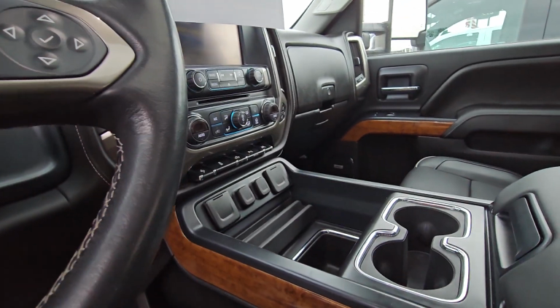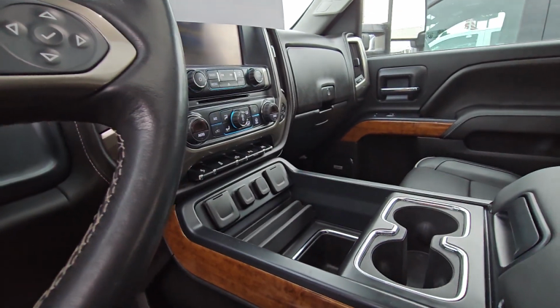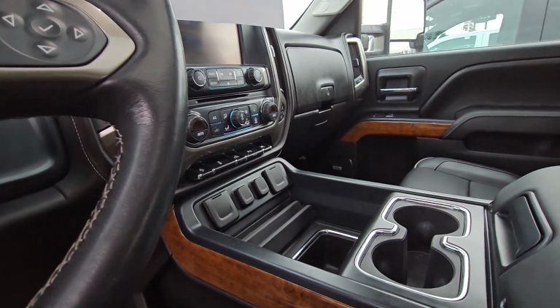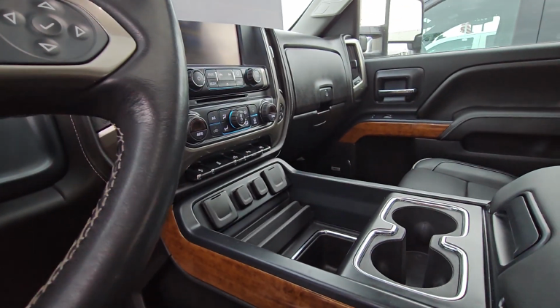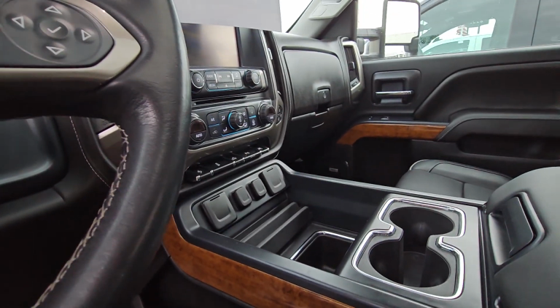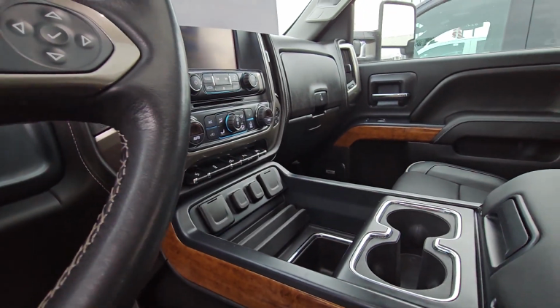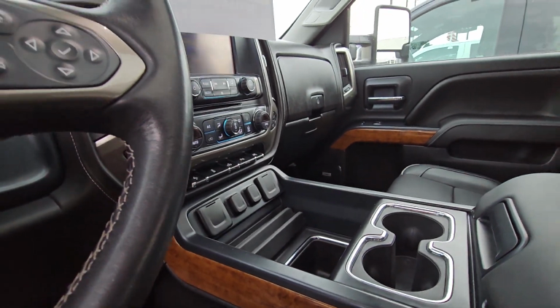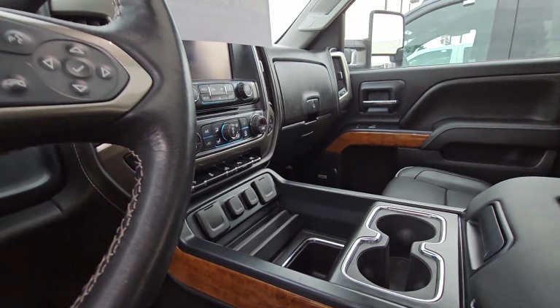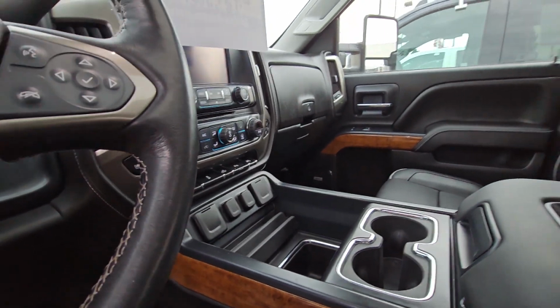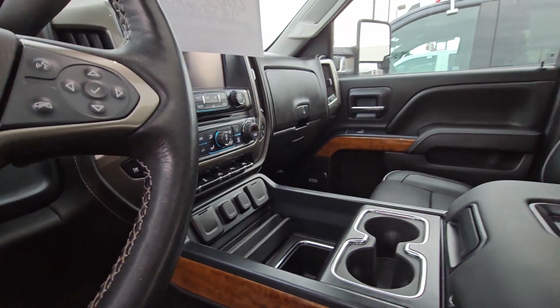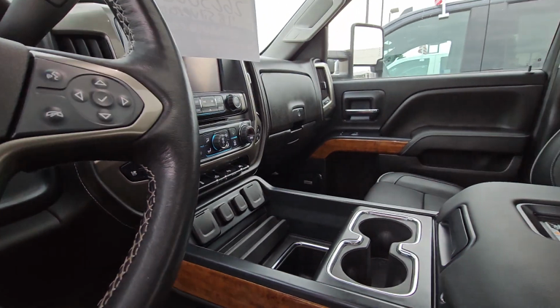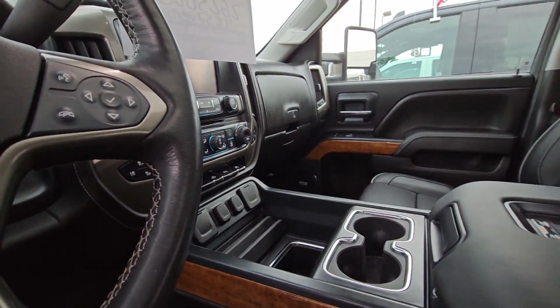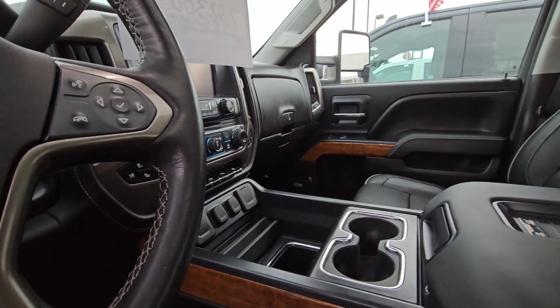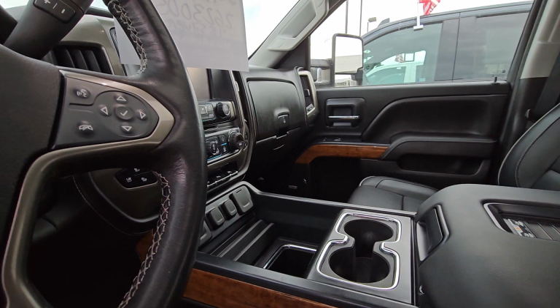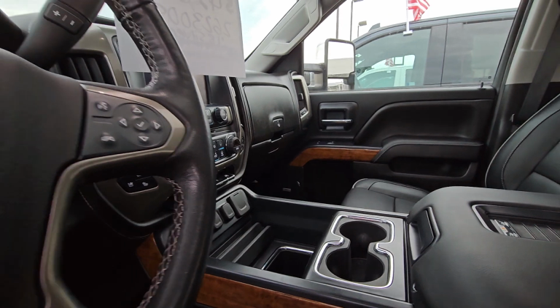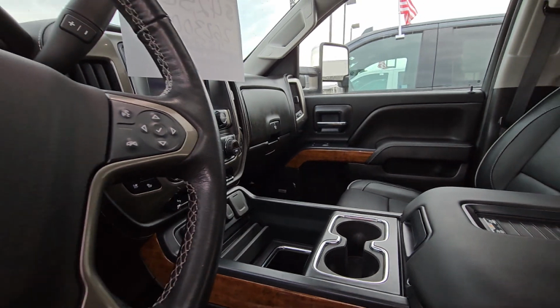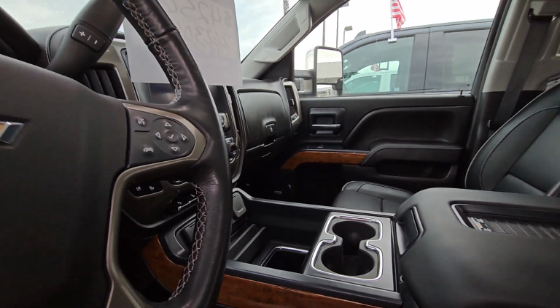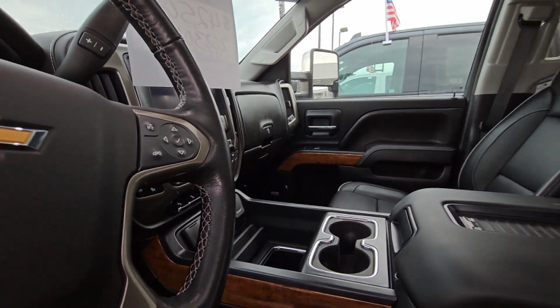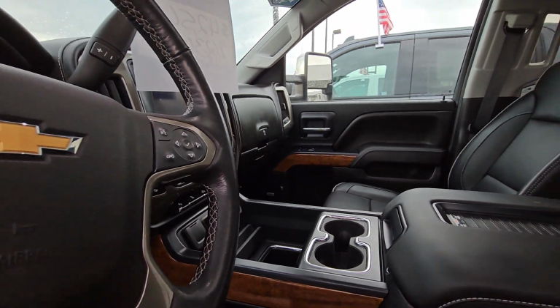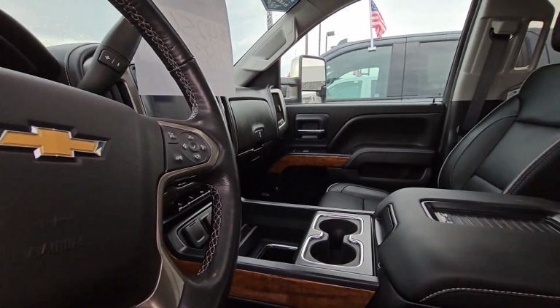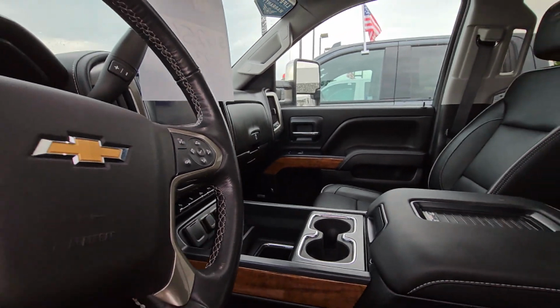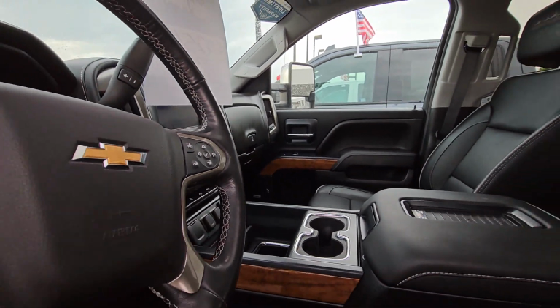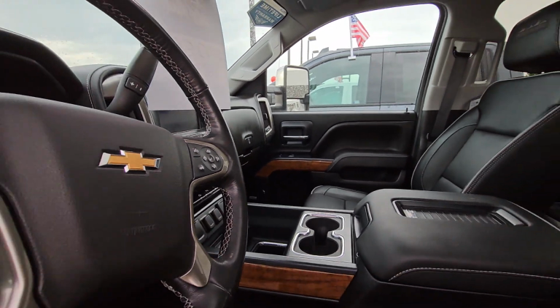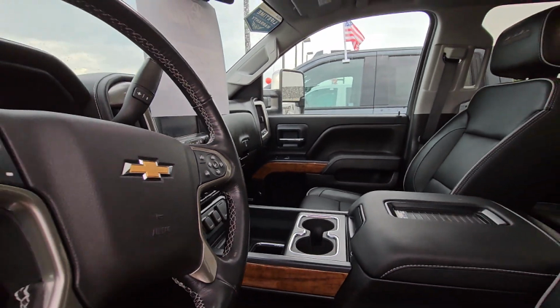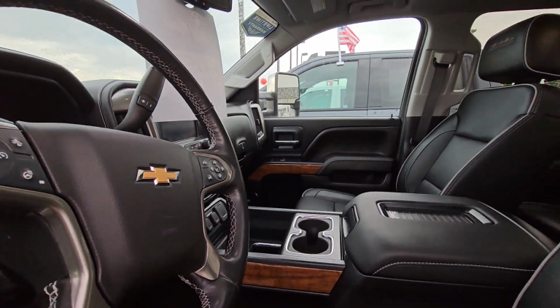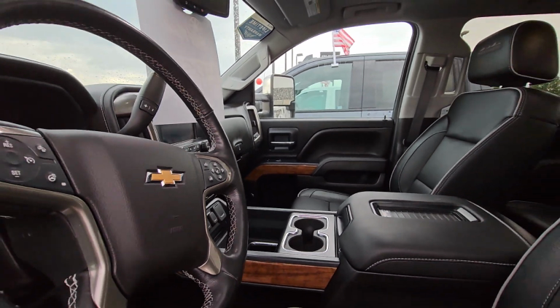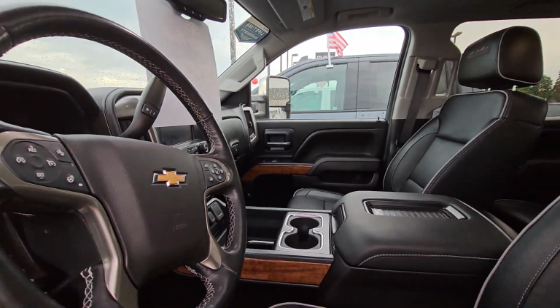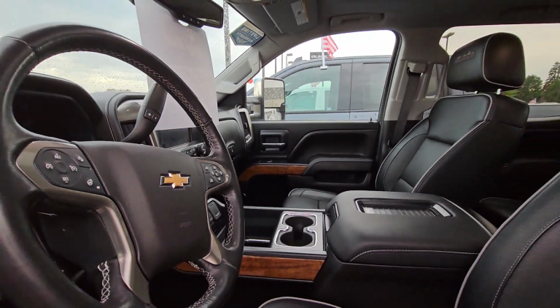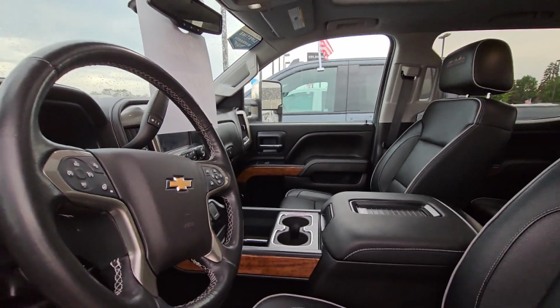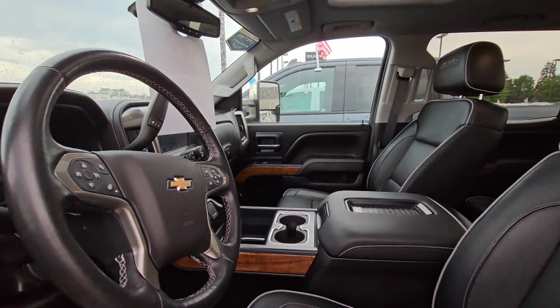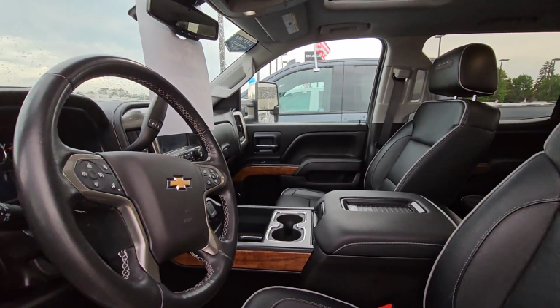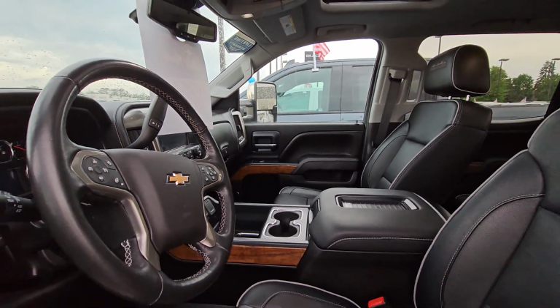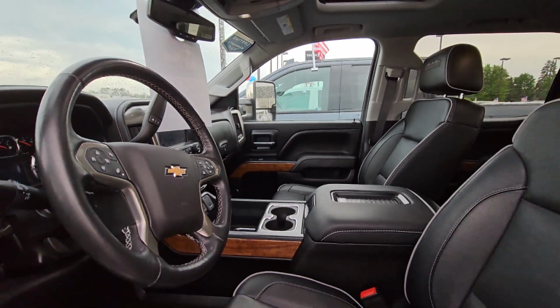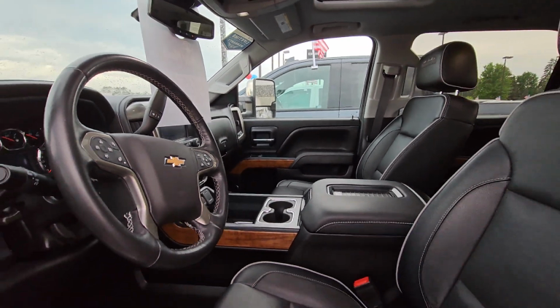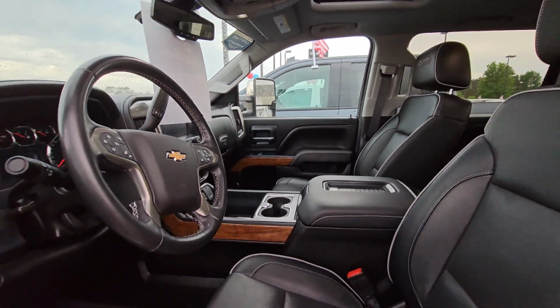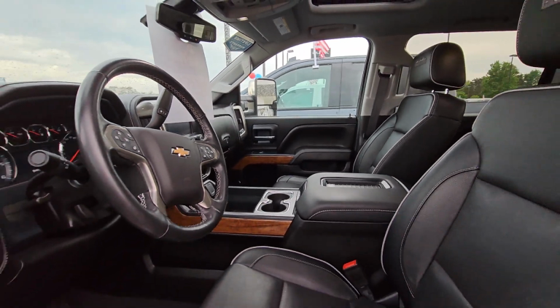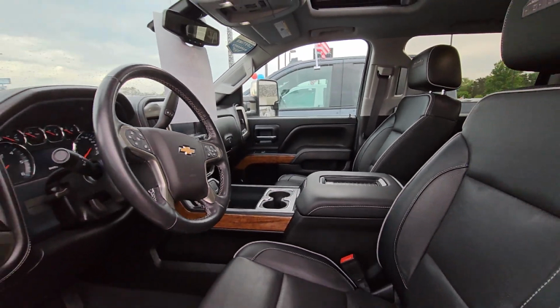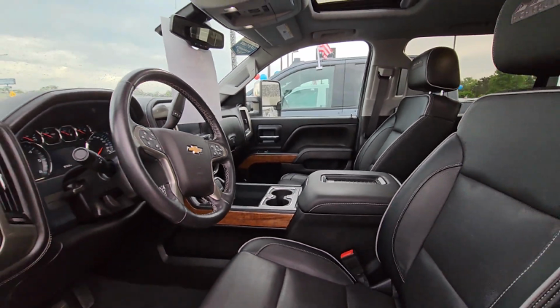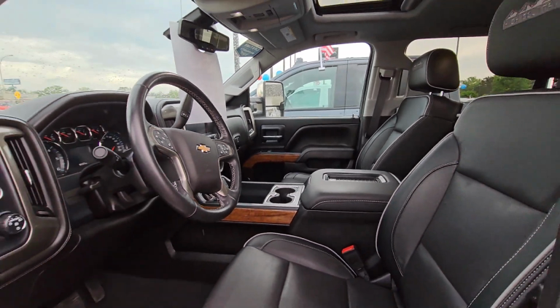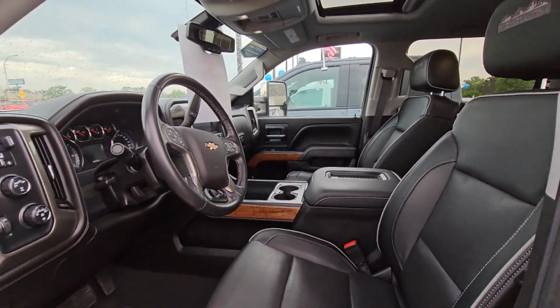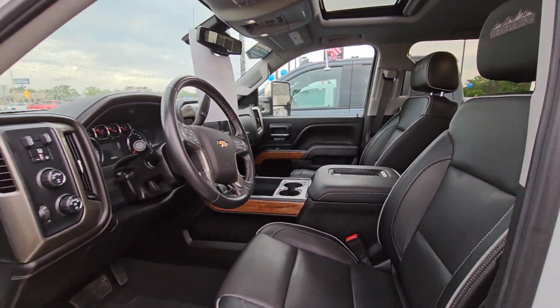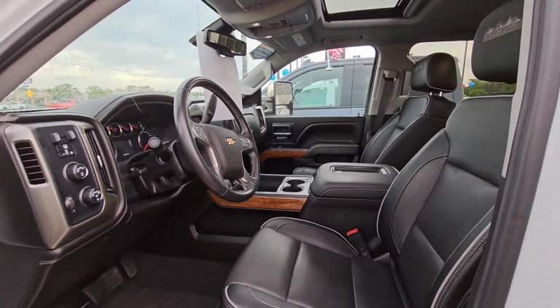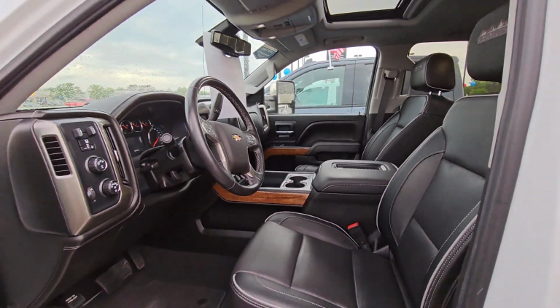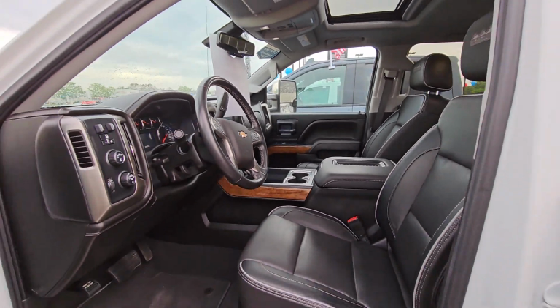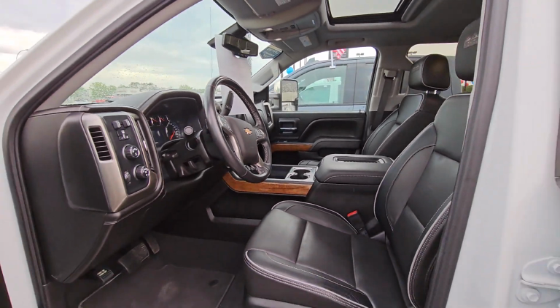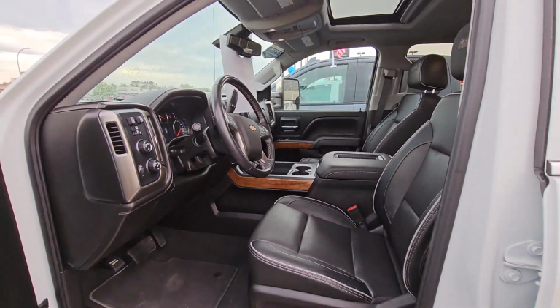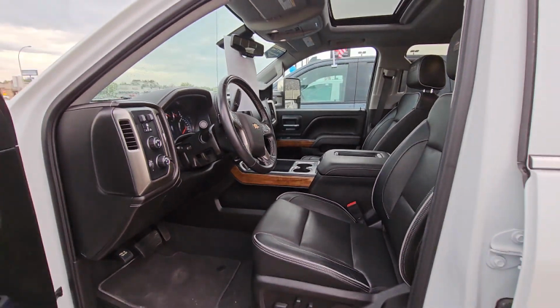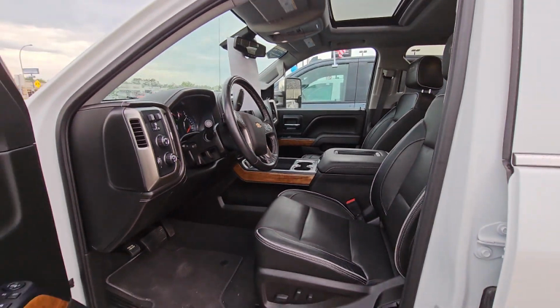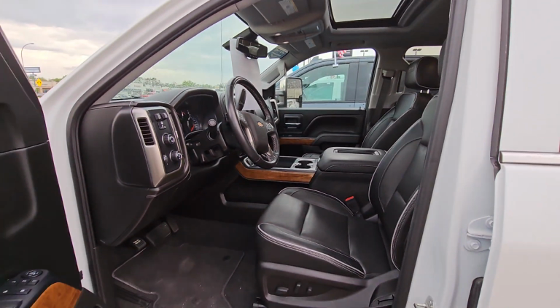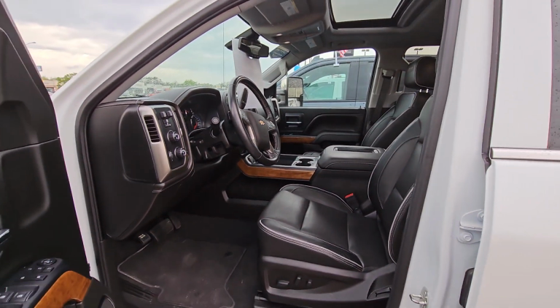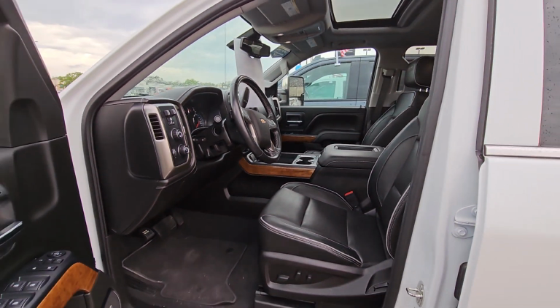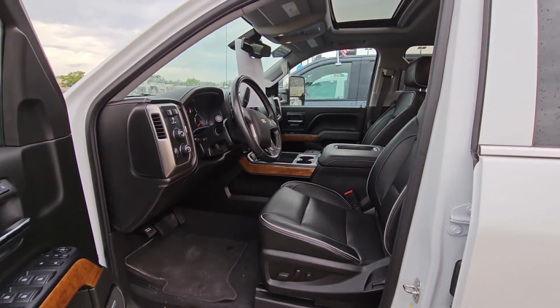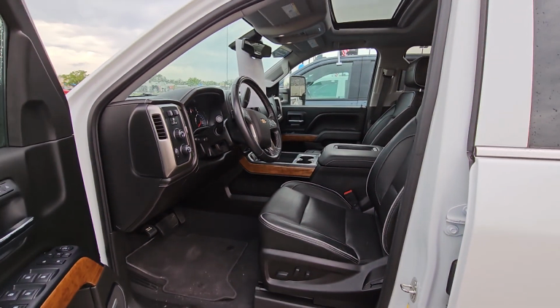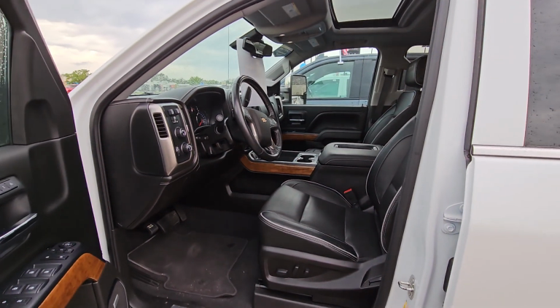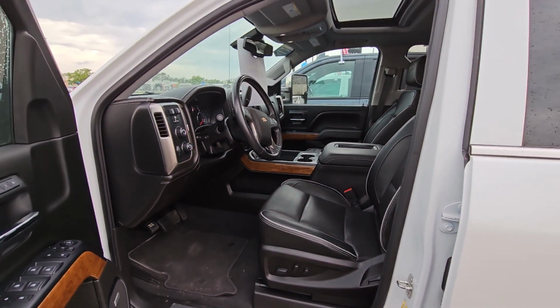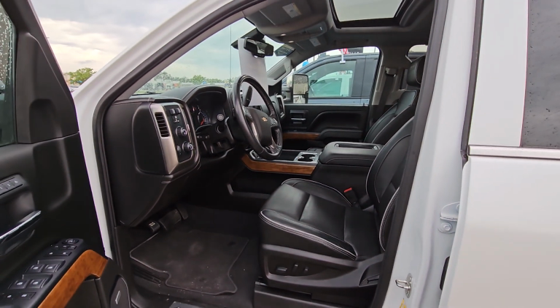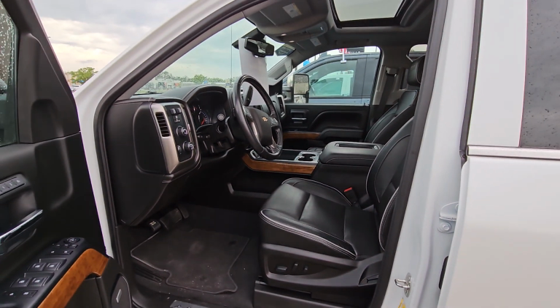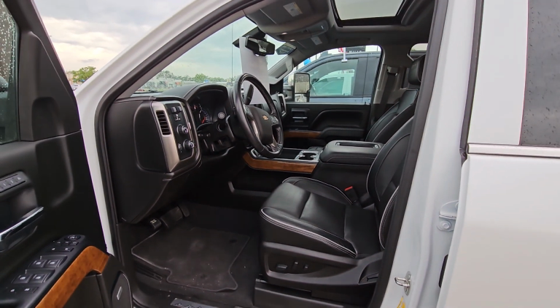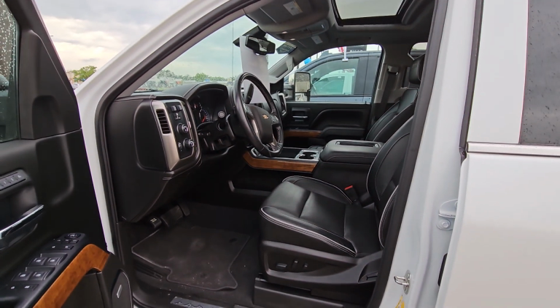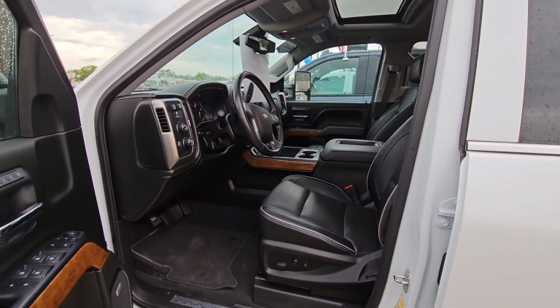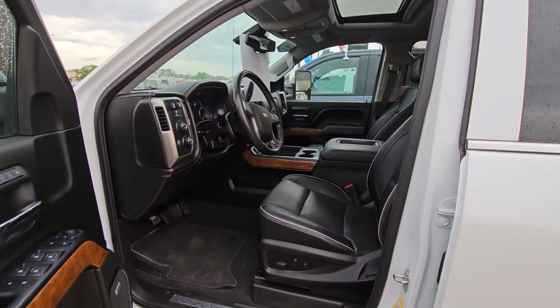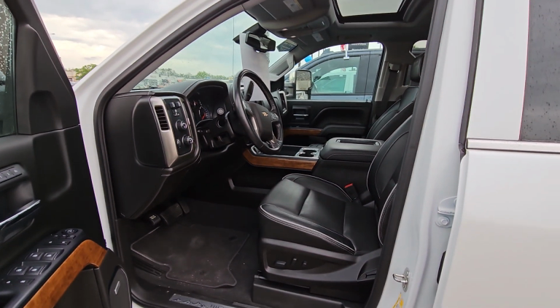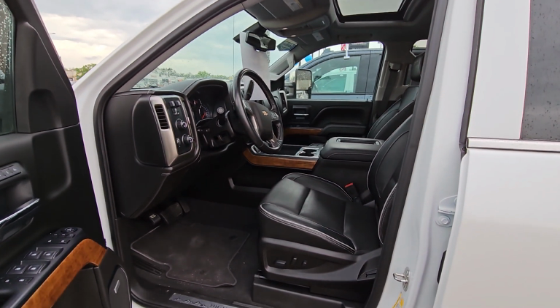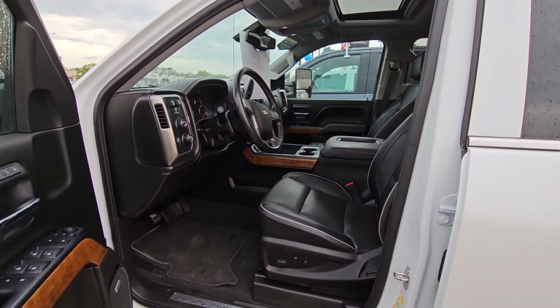Very nice vehicle. Give me a call — when can you come in? Troy here with Mills GM.